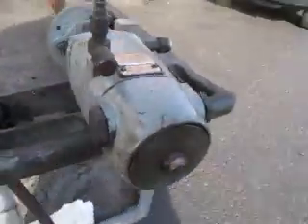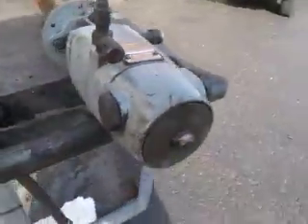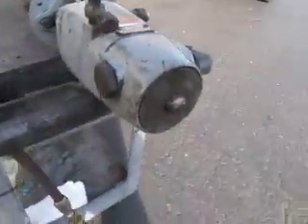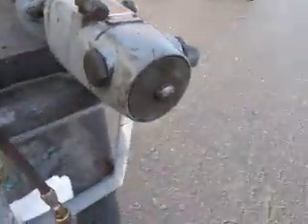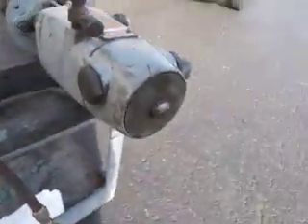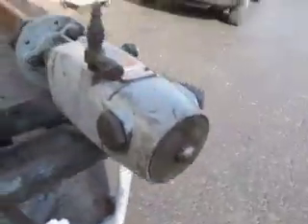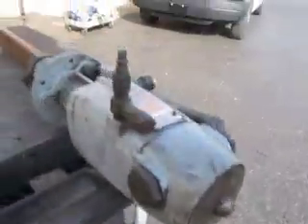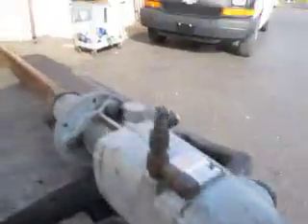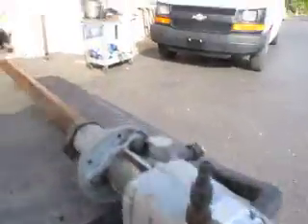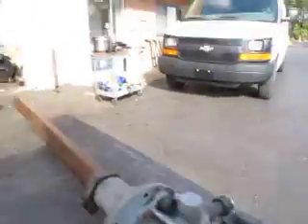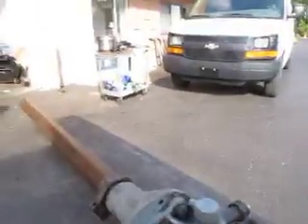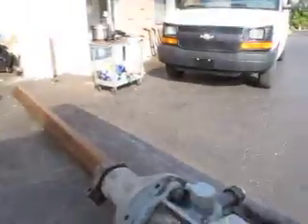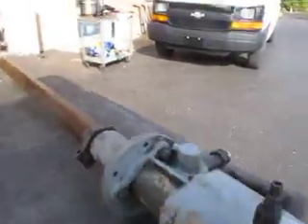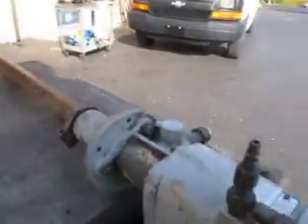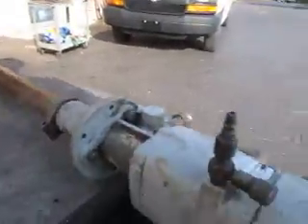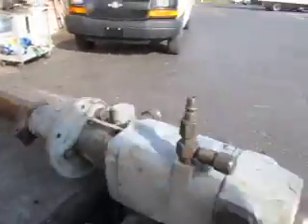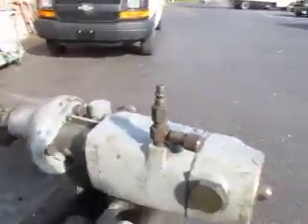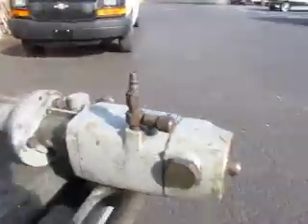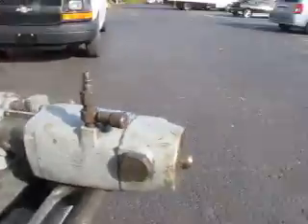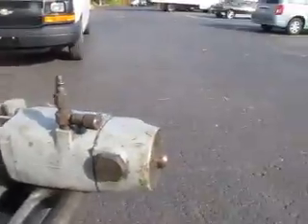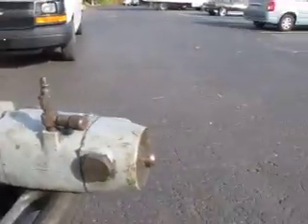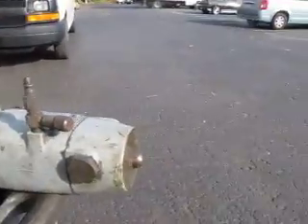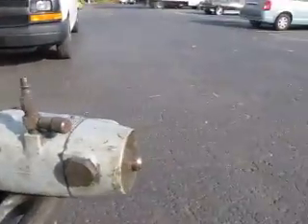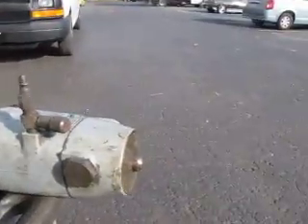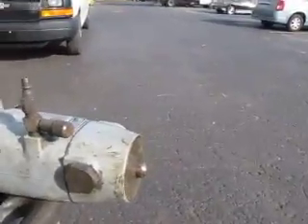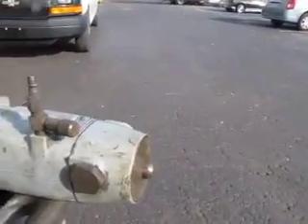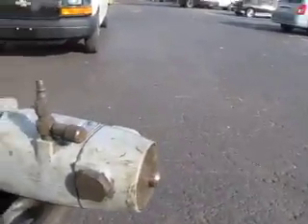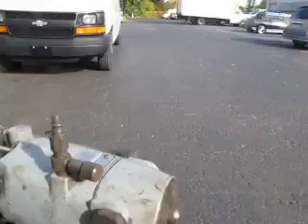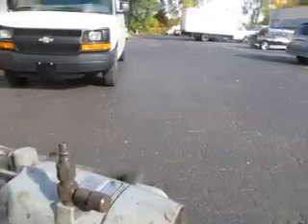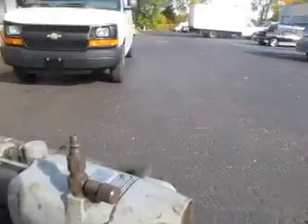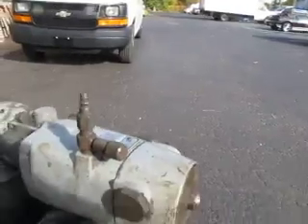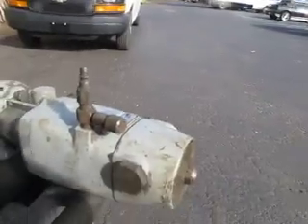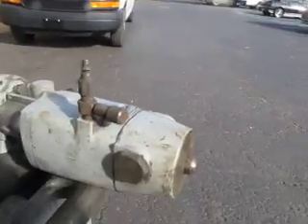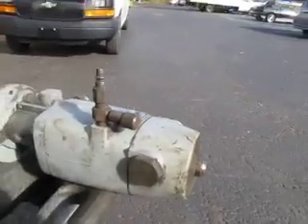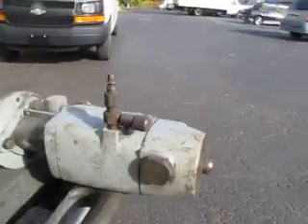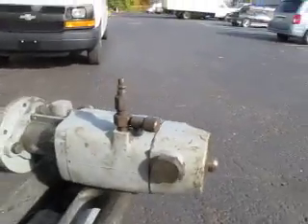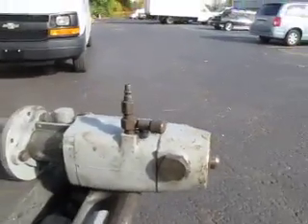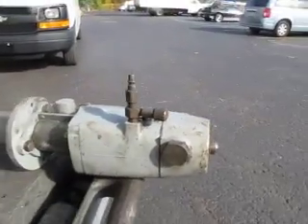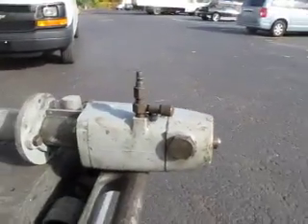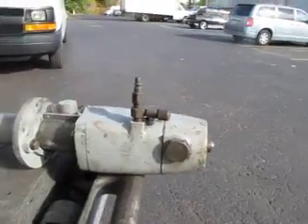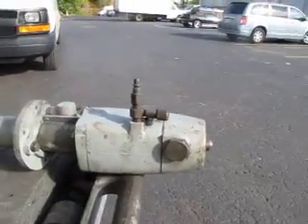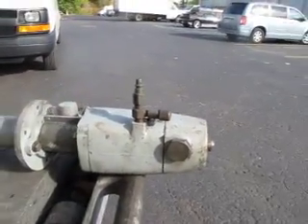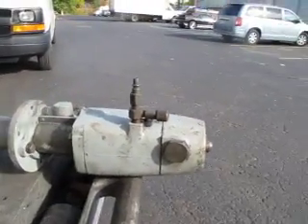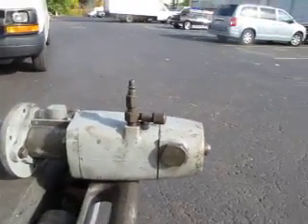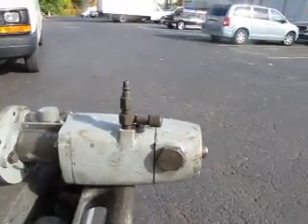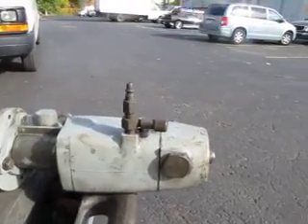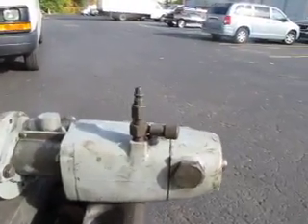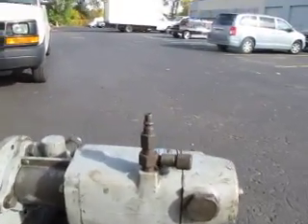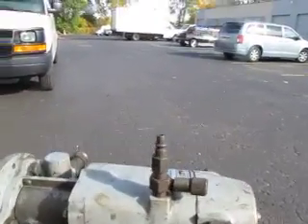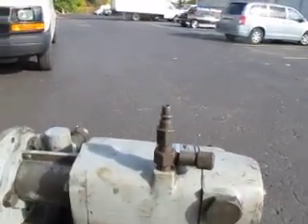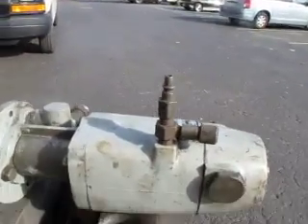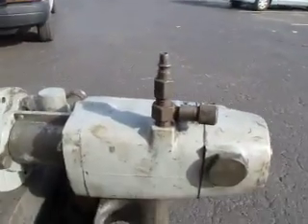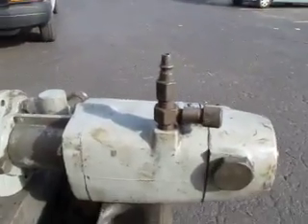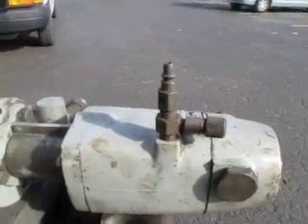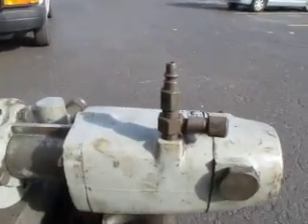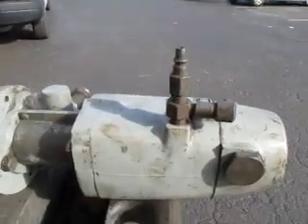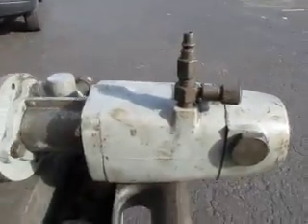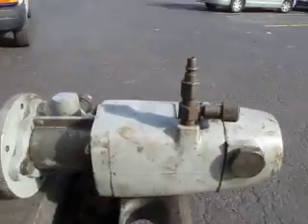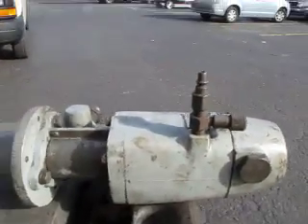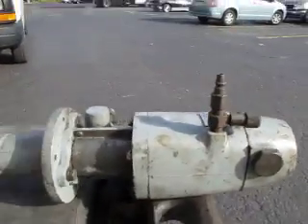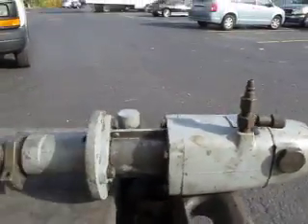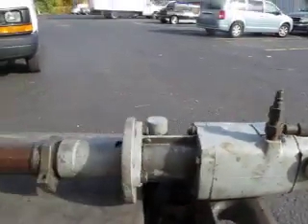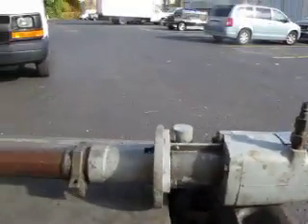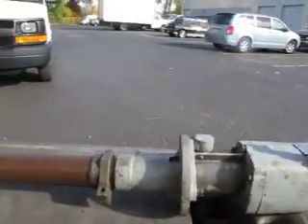It's set up for a 55-gallon drum. It's got a 5 to 1 ratio, a 3-inch air motor.